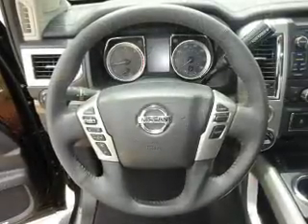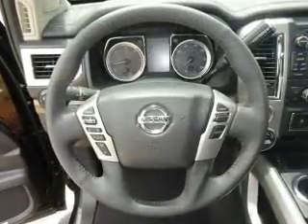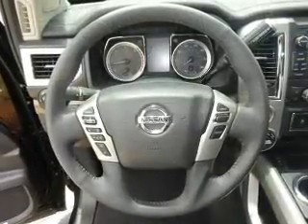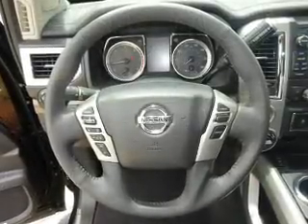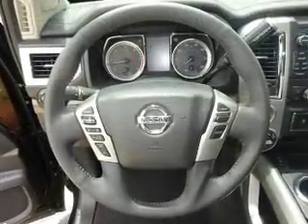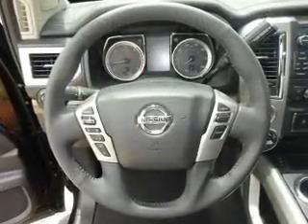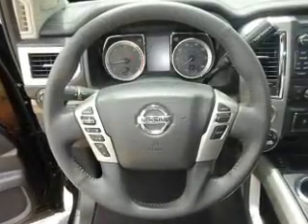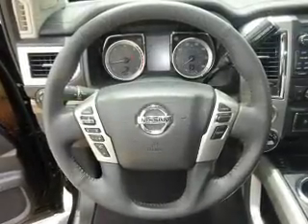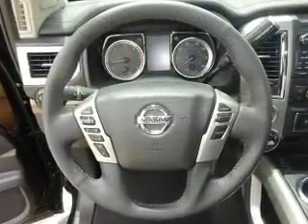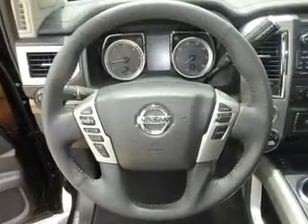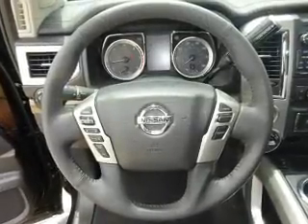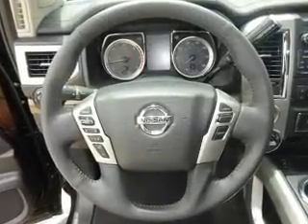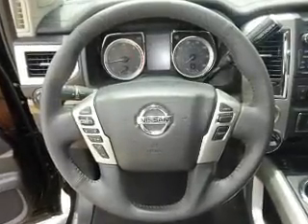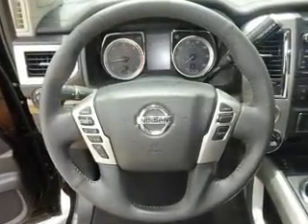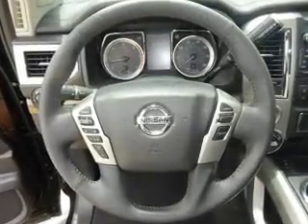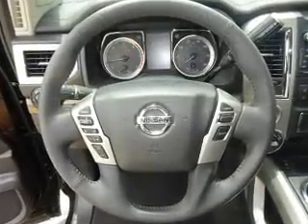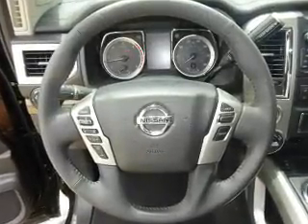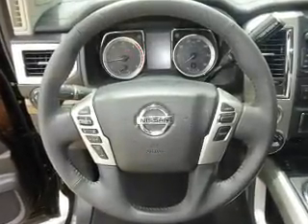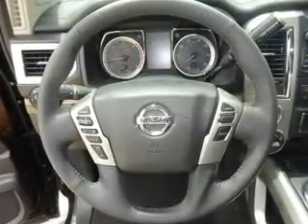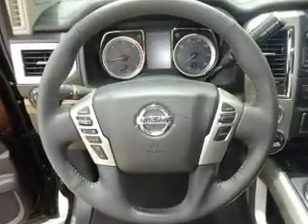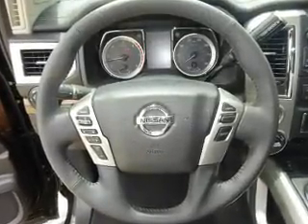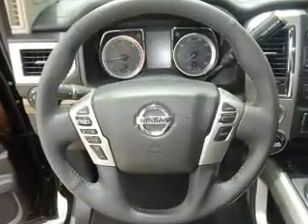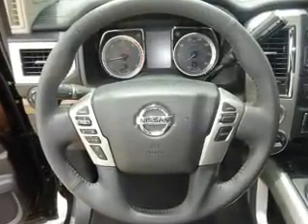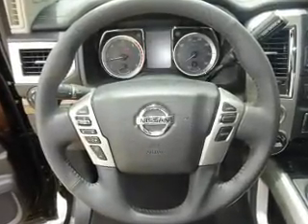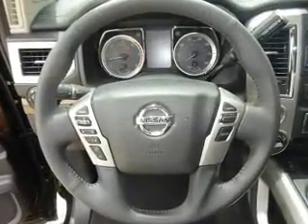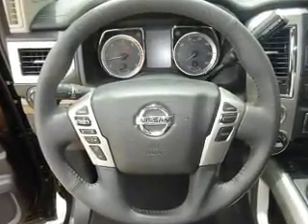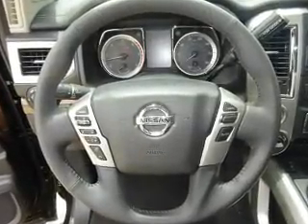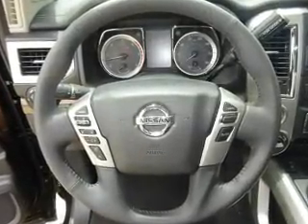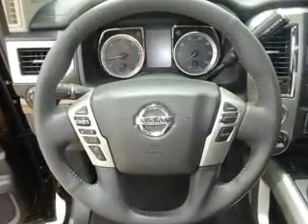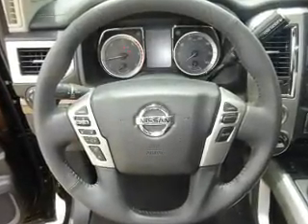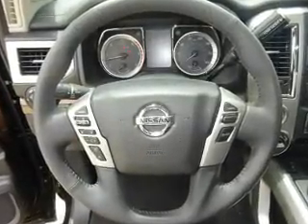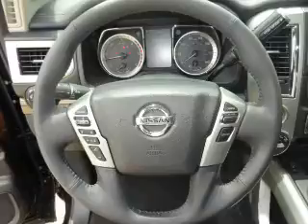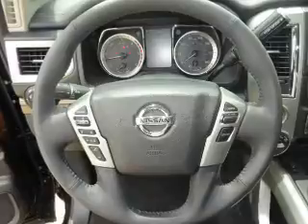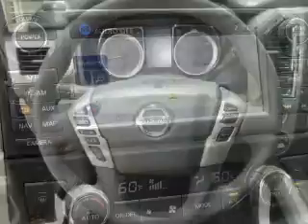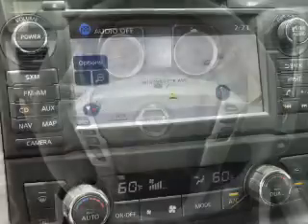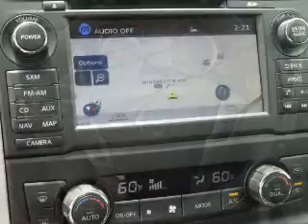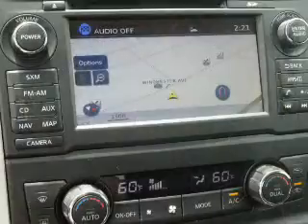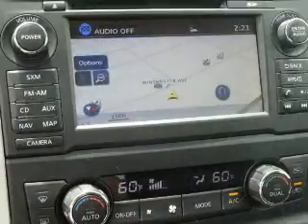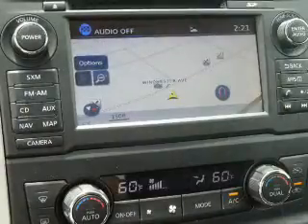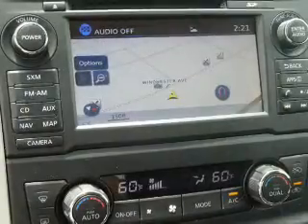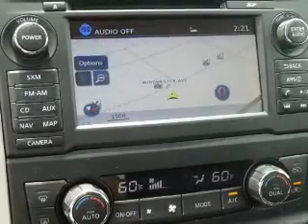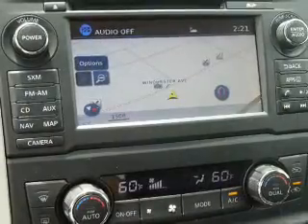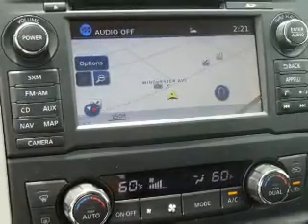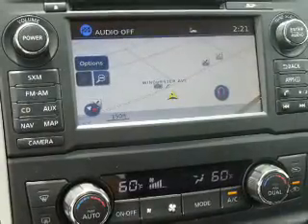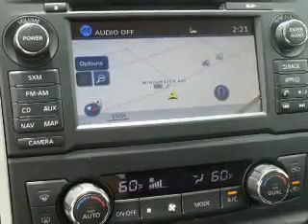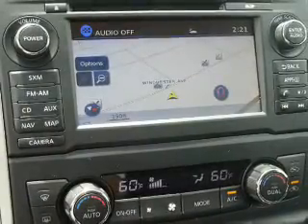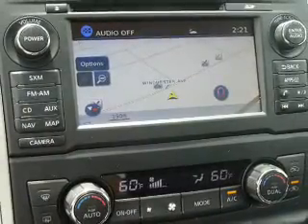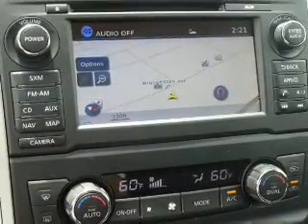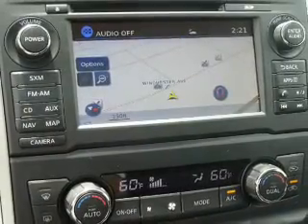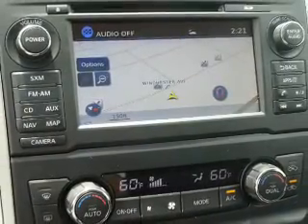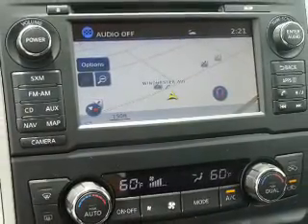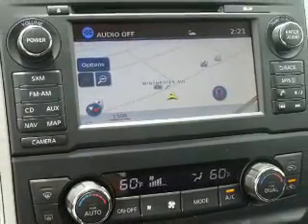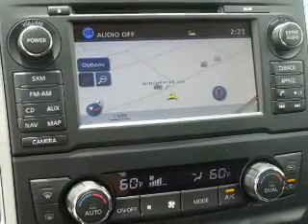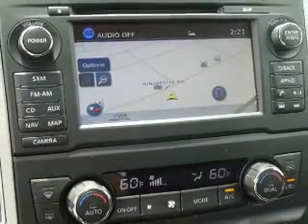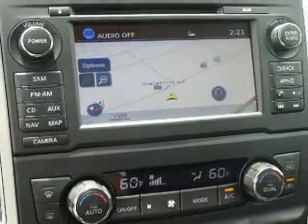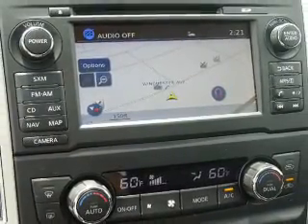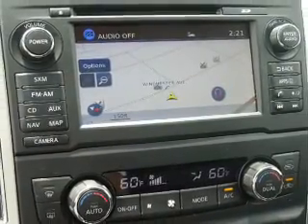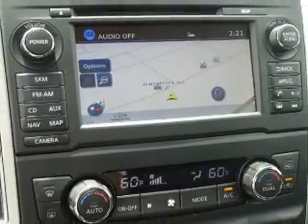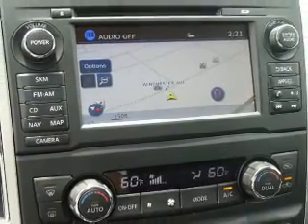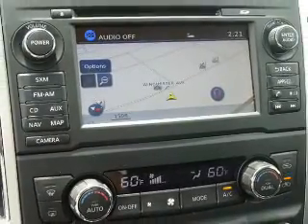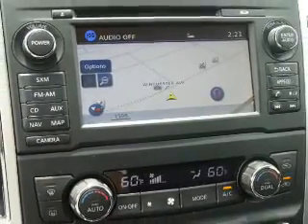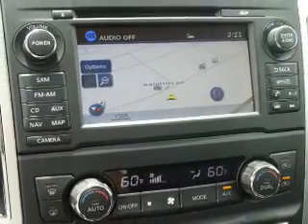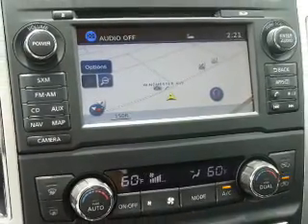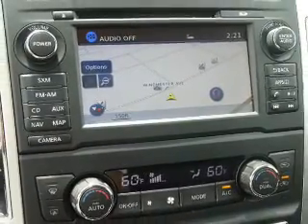Remote start, steering wheel controls, a premium sound system, push-button start, and automatic climate control.